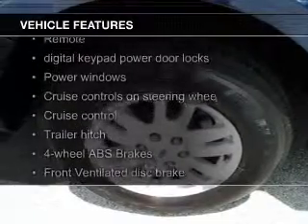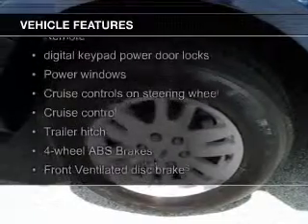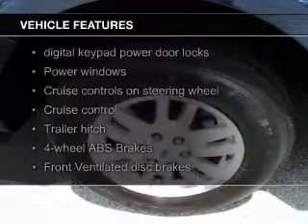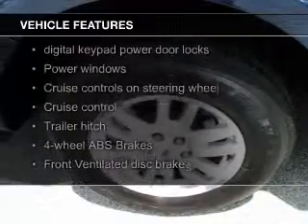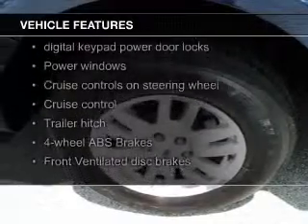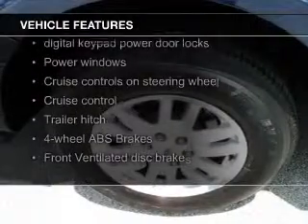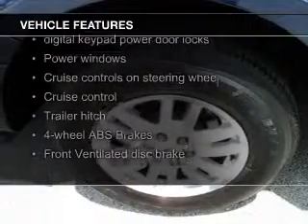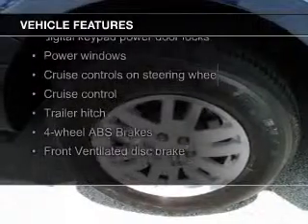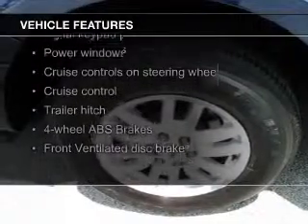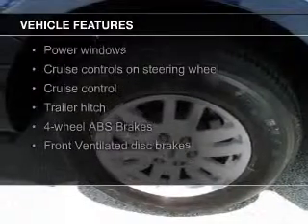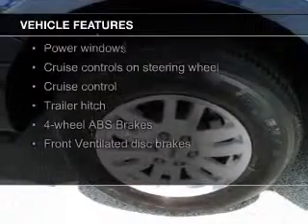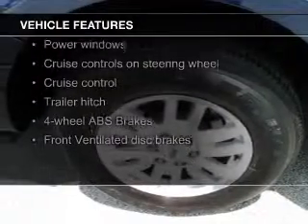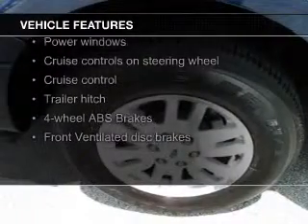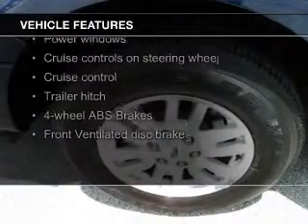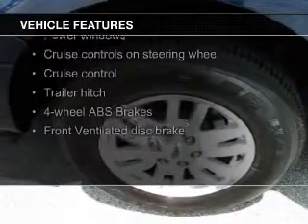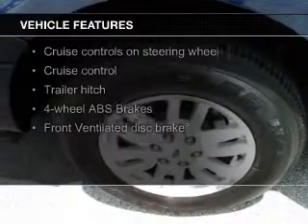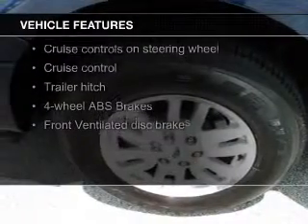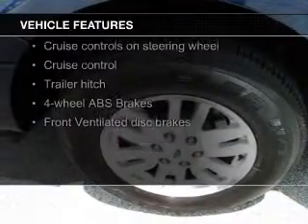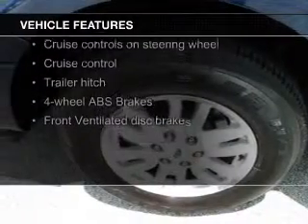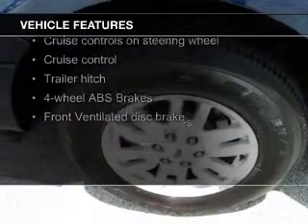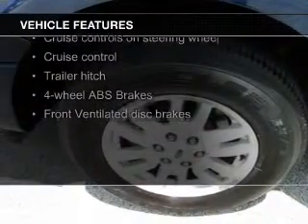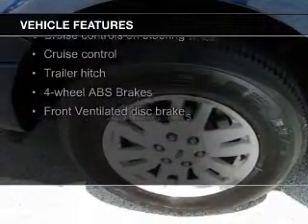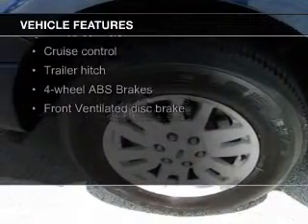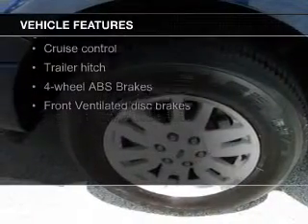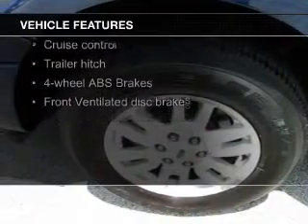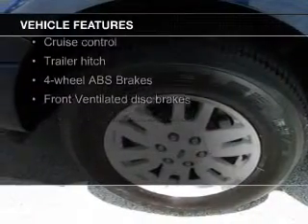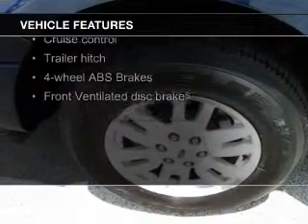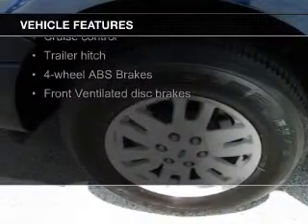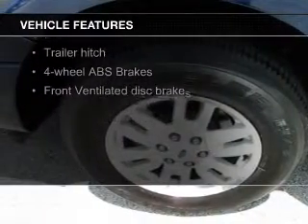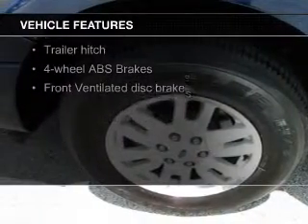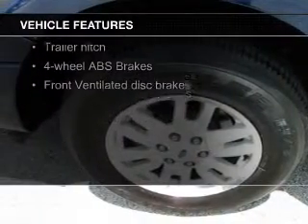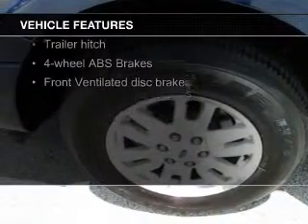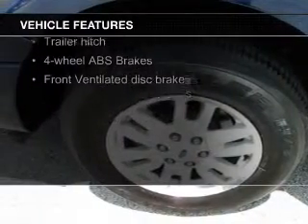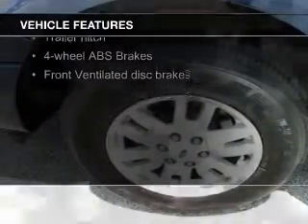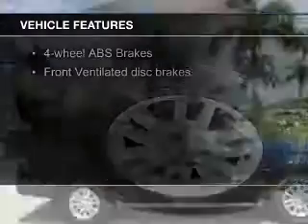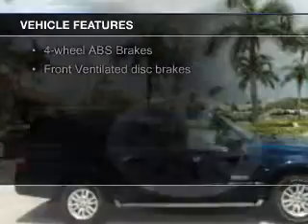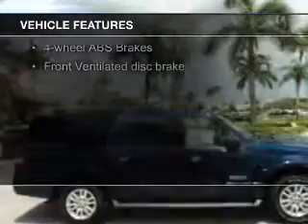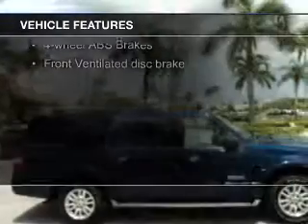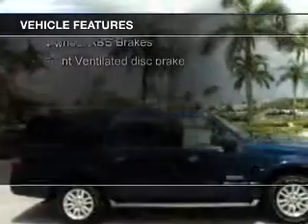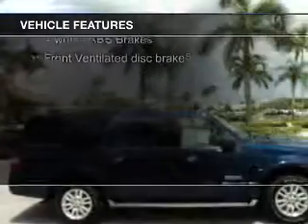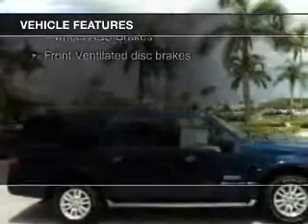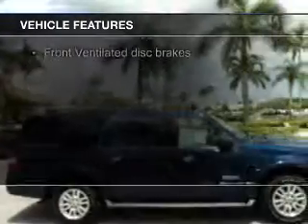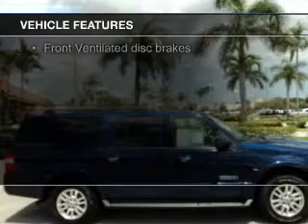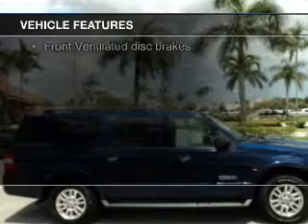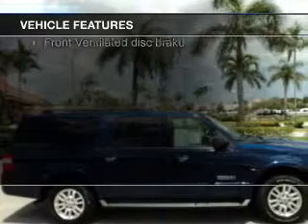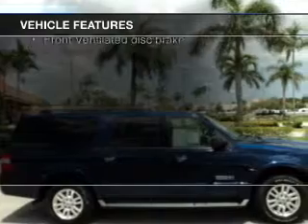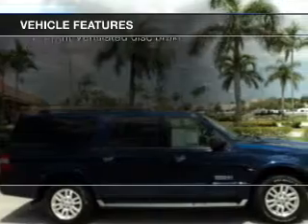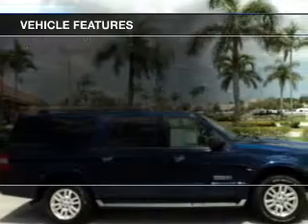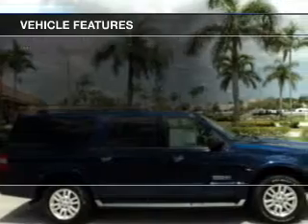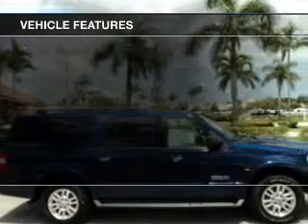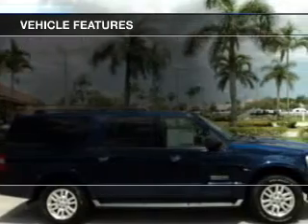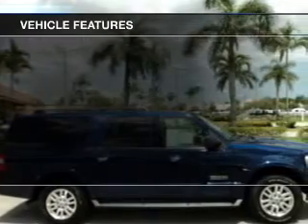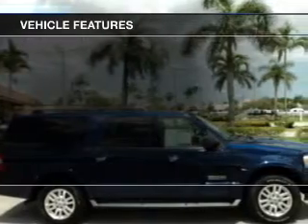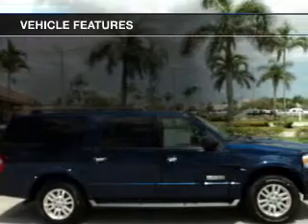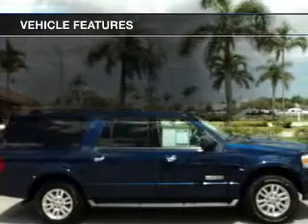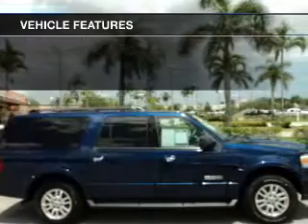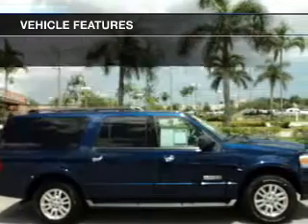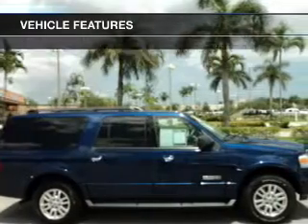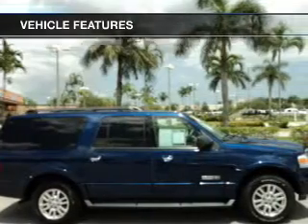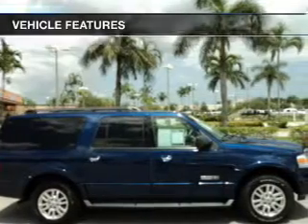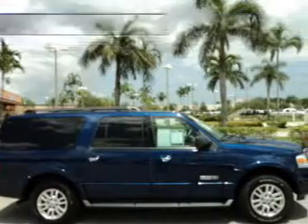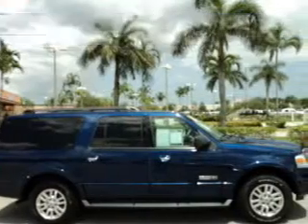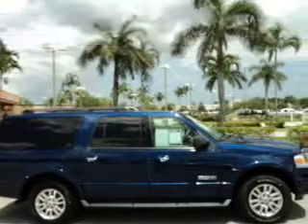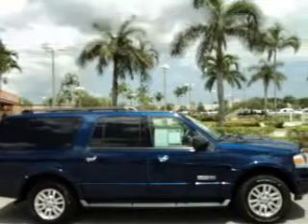digital audio input, trailer hitch, aluminum rims, an adjustable tilt steering wheel, and roof rails.